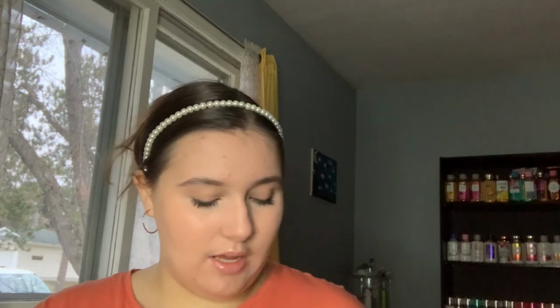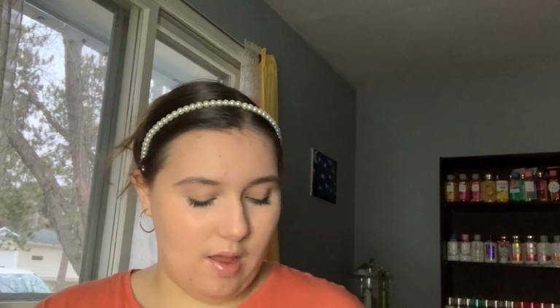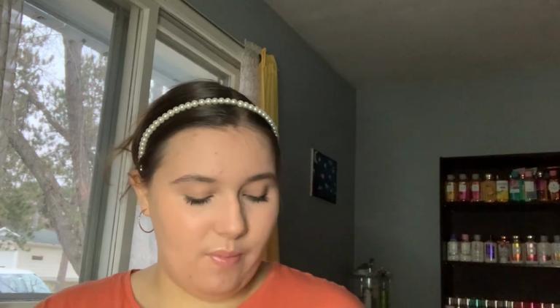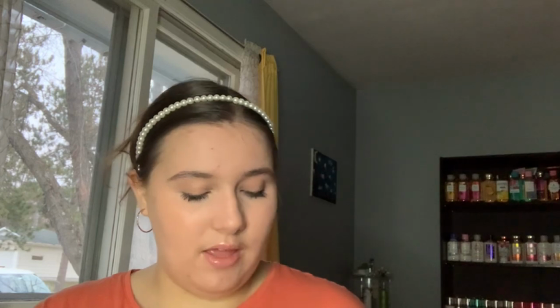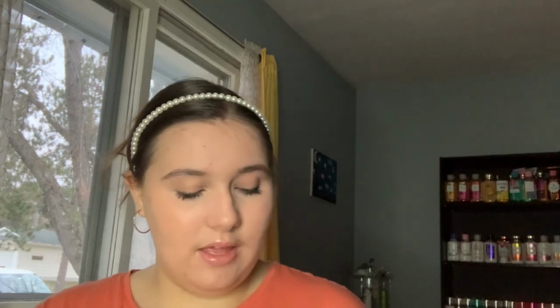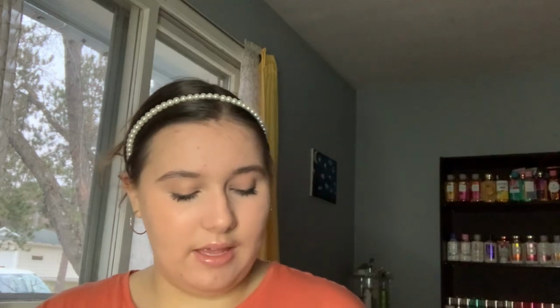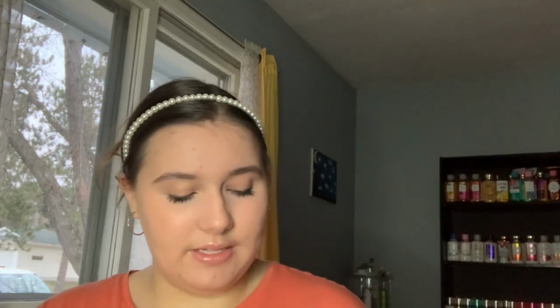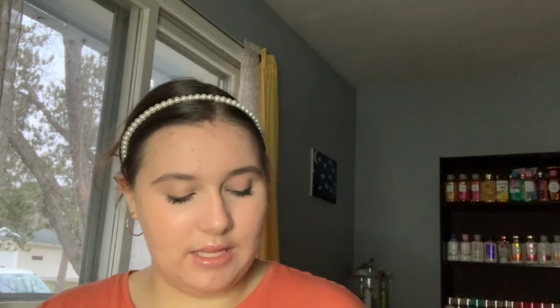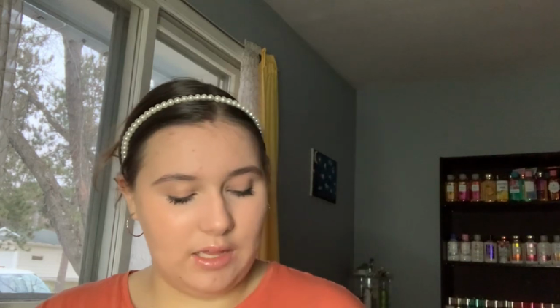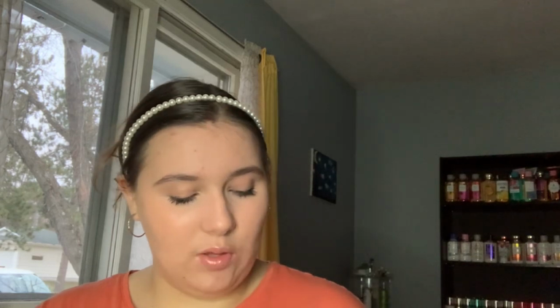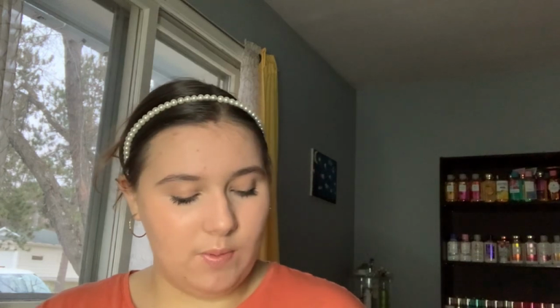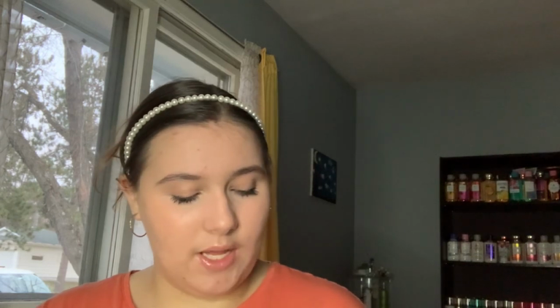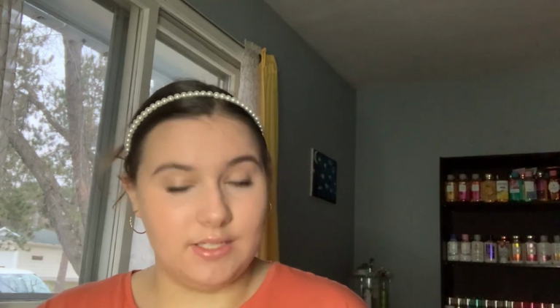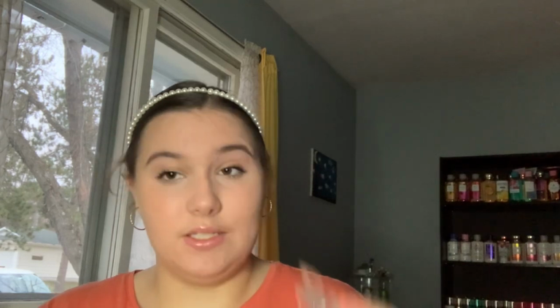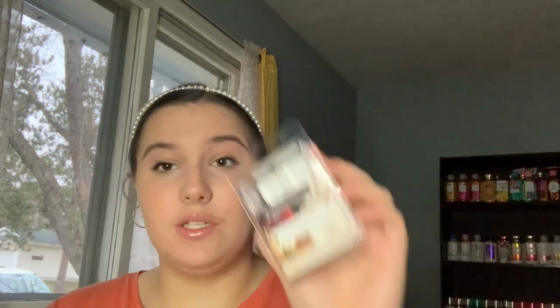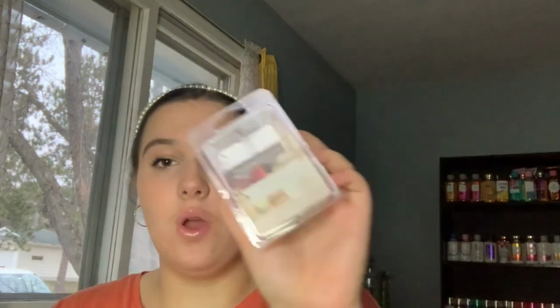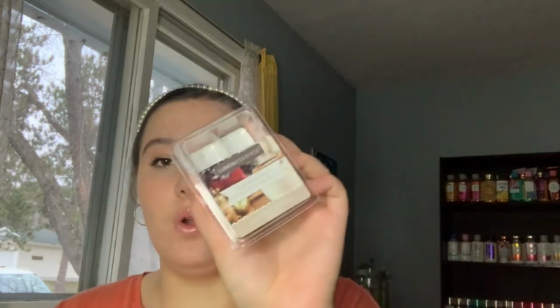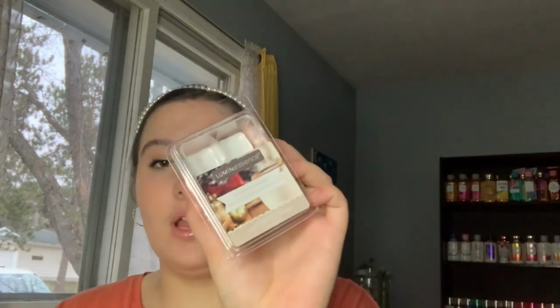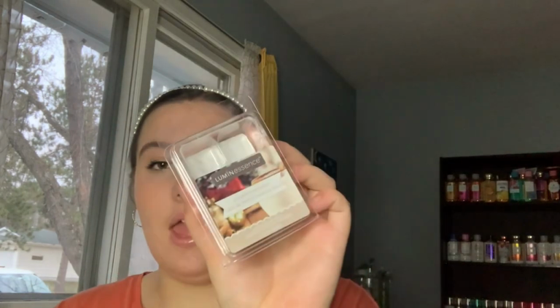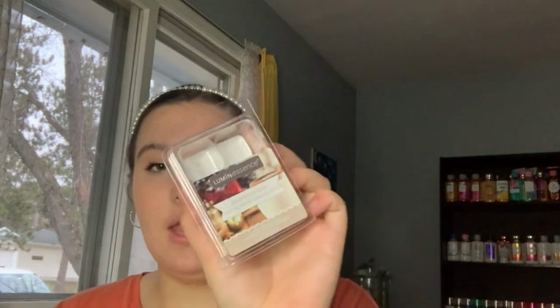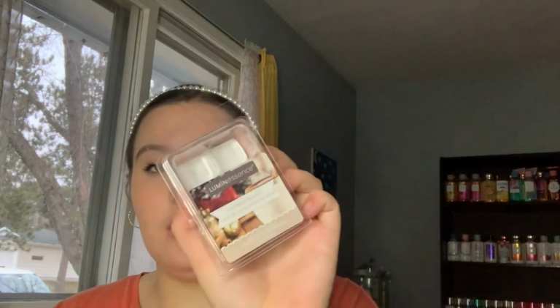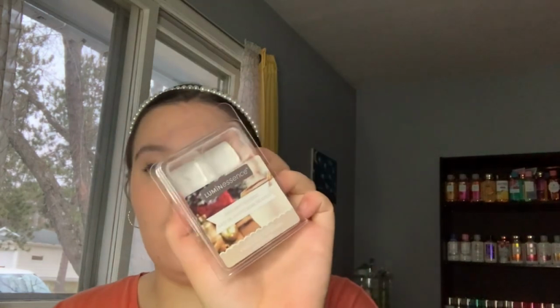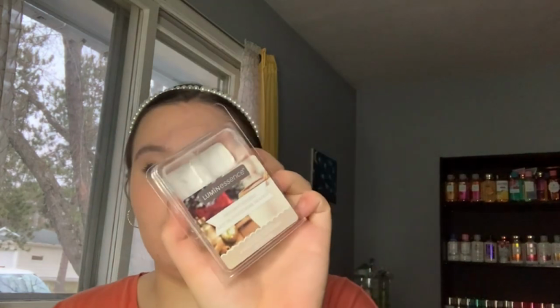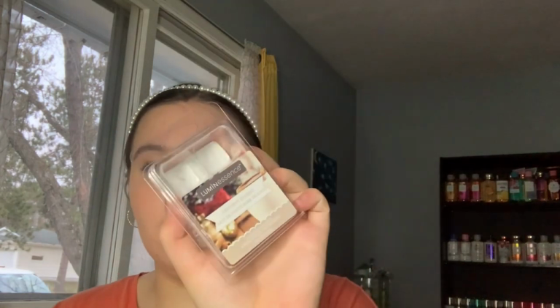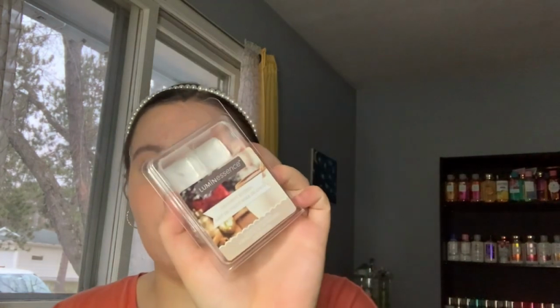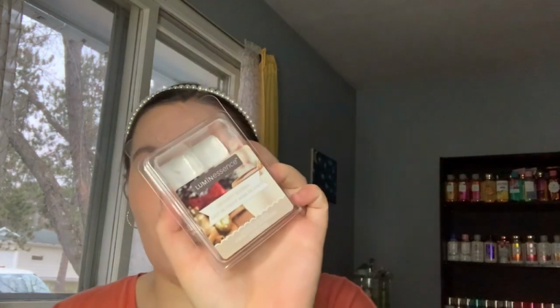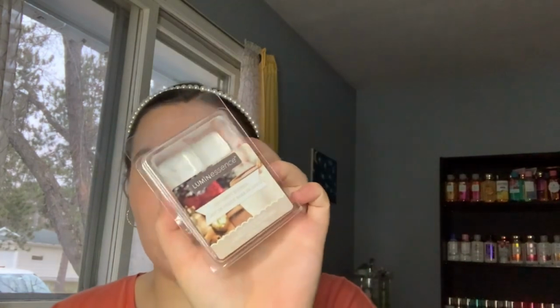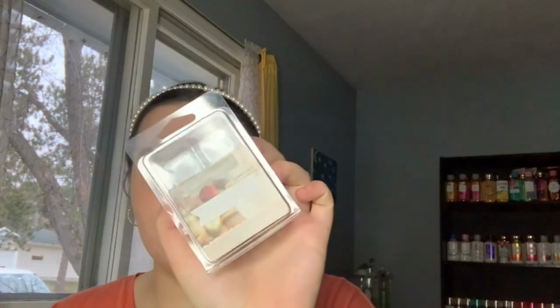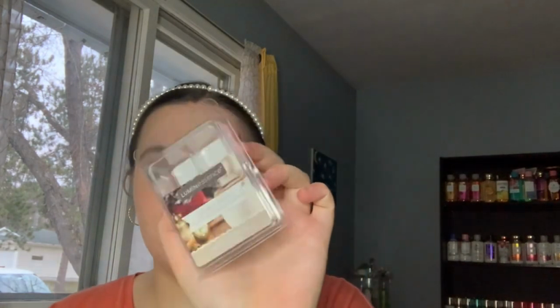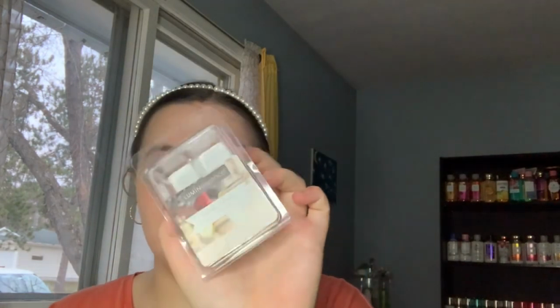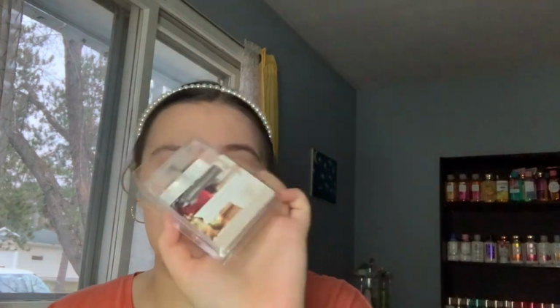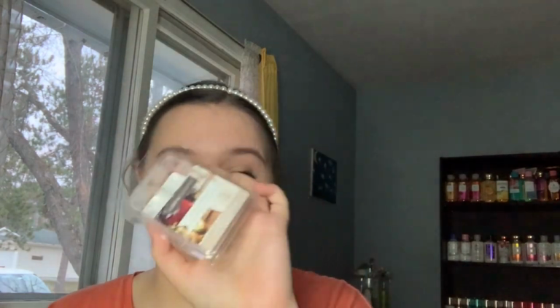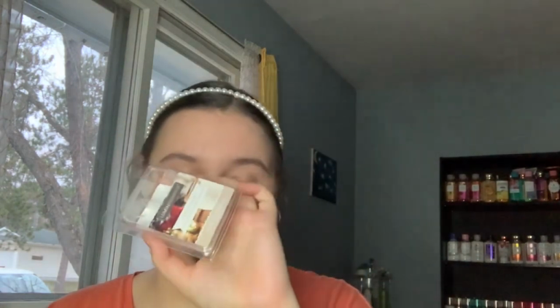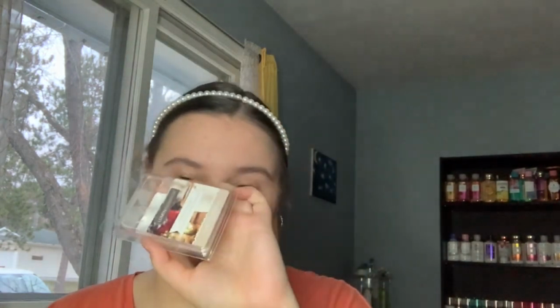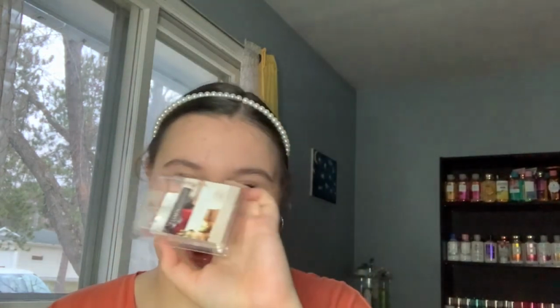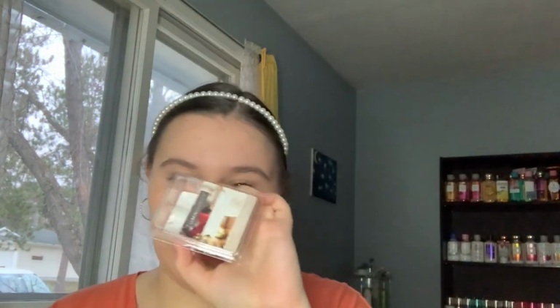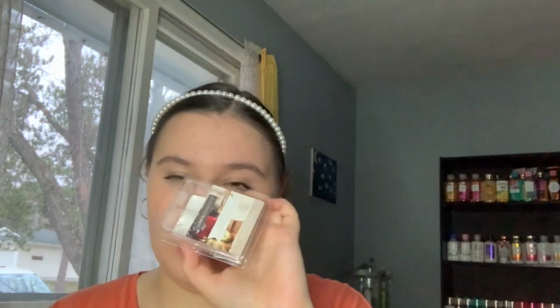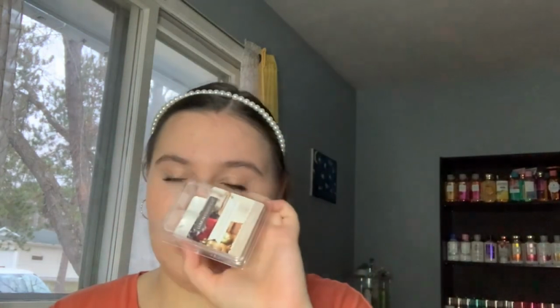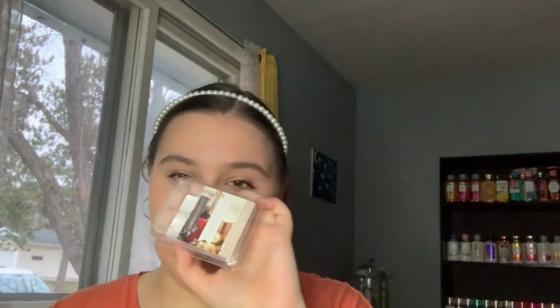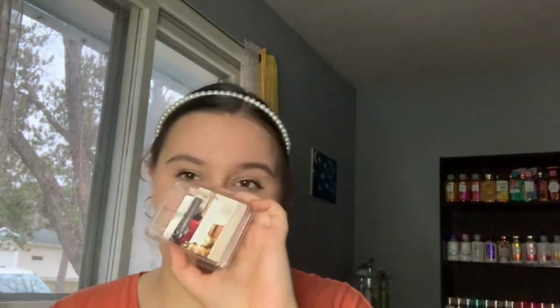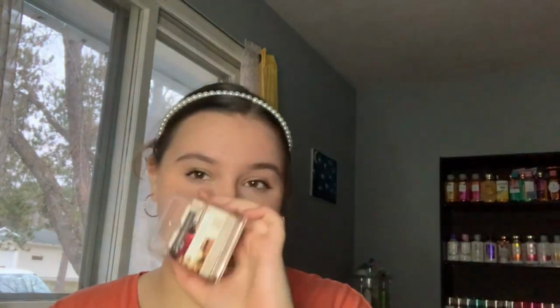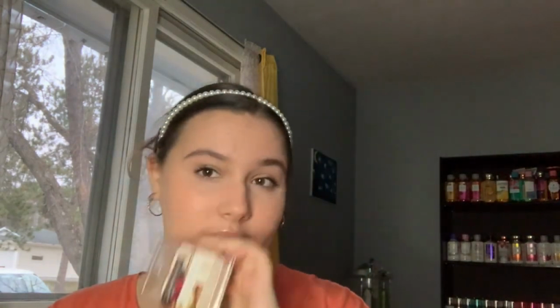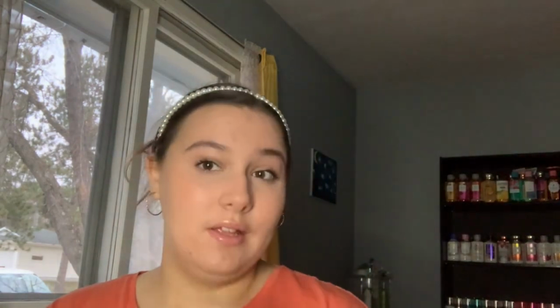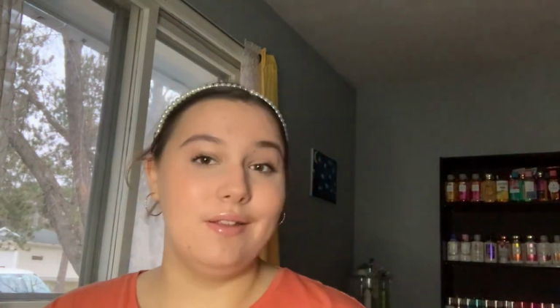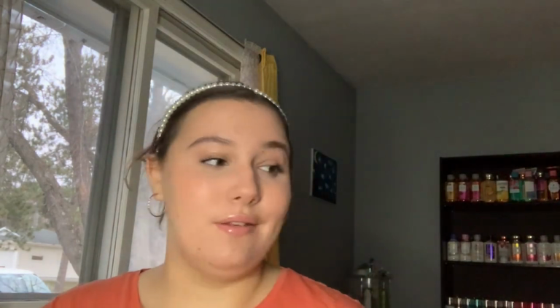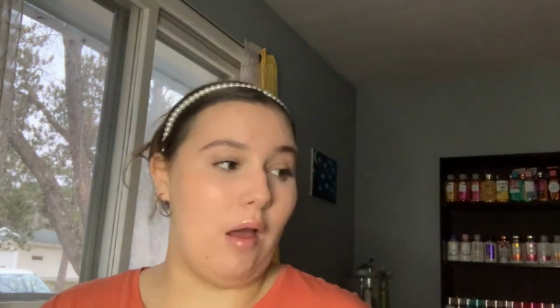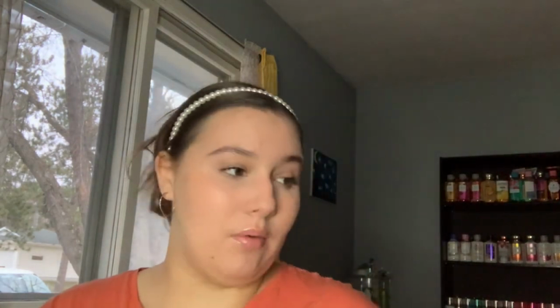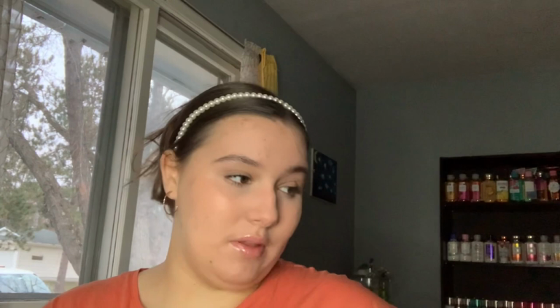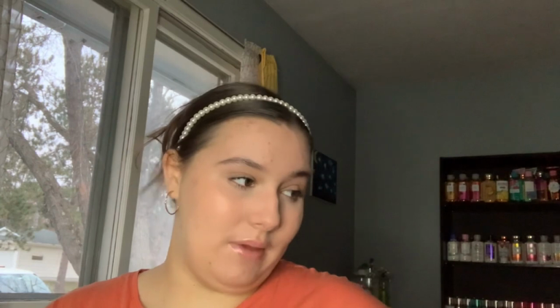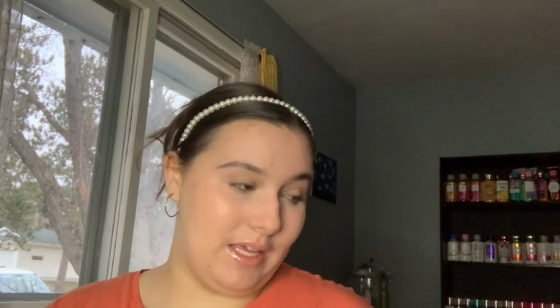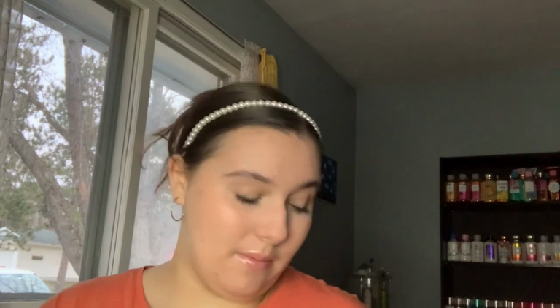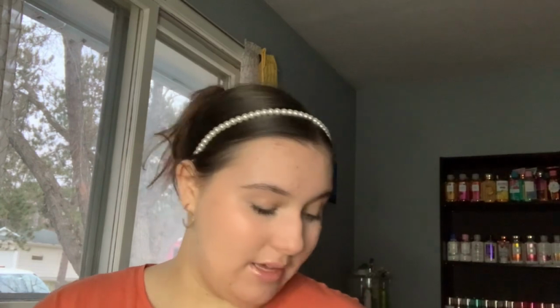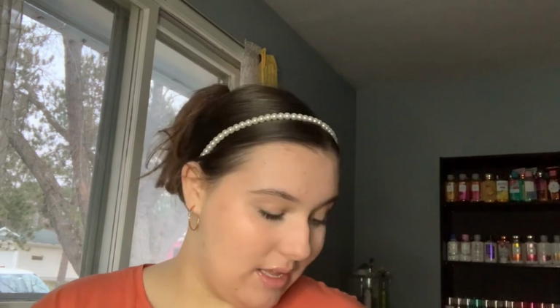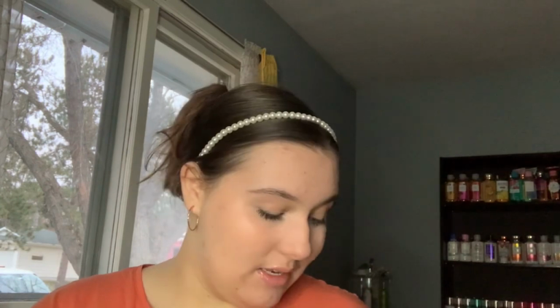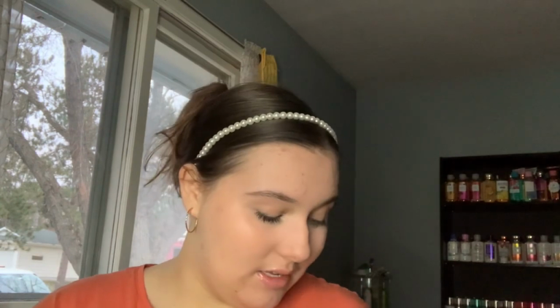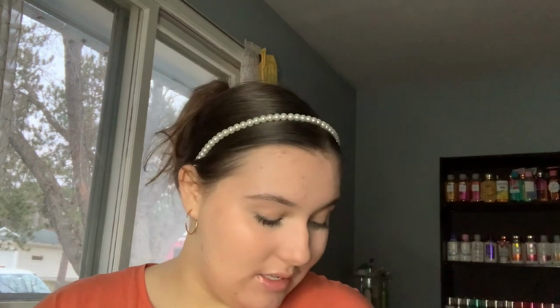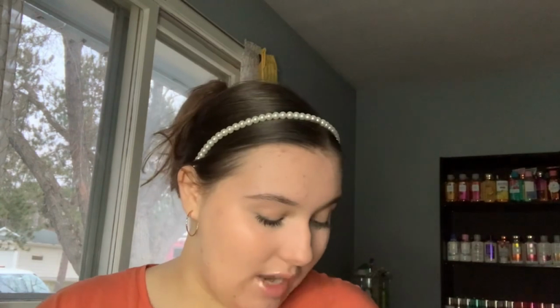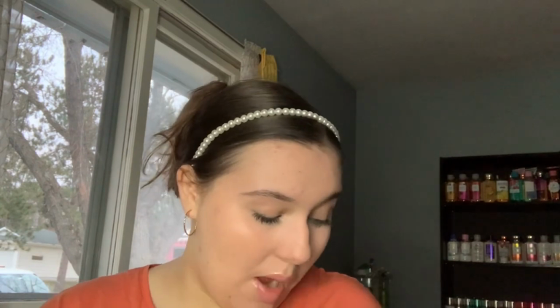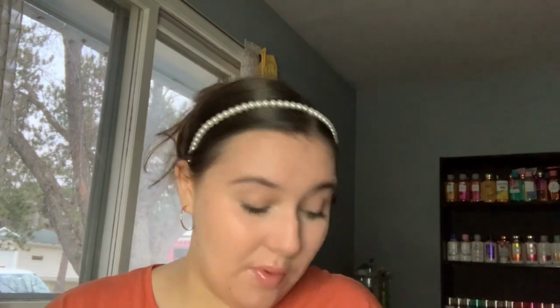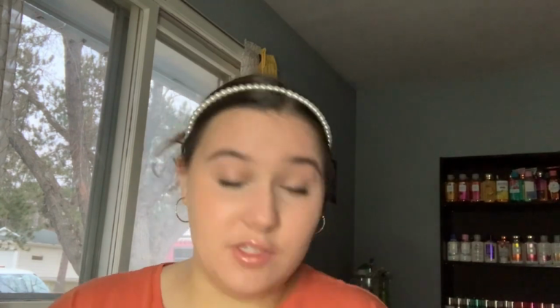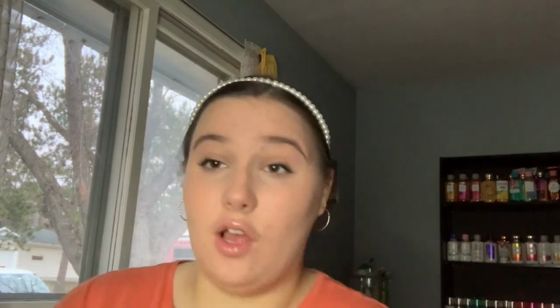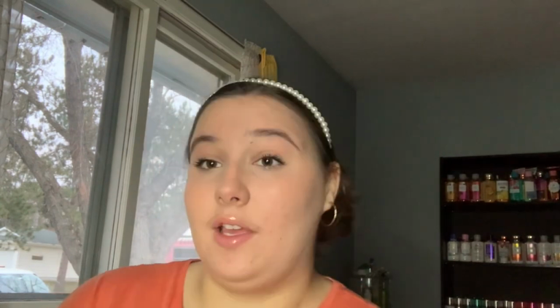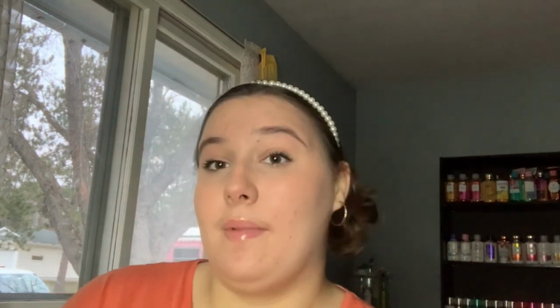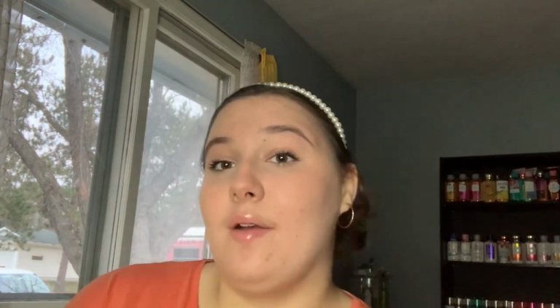Next I used up the Luminescence Coconut Eggnog wax melts from Dollar Tree — not worth picking up again, not really worth talking about.